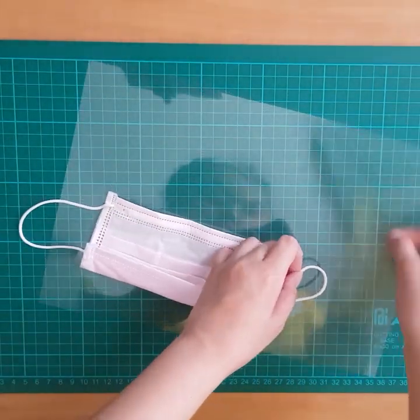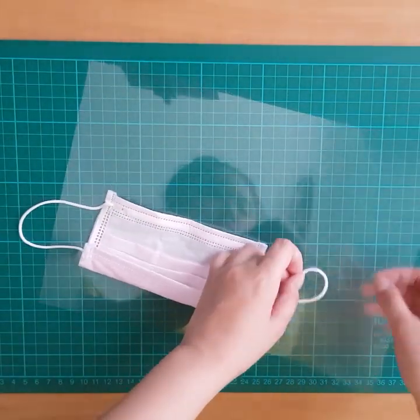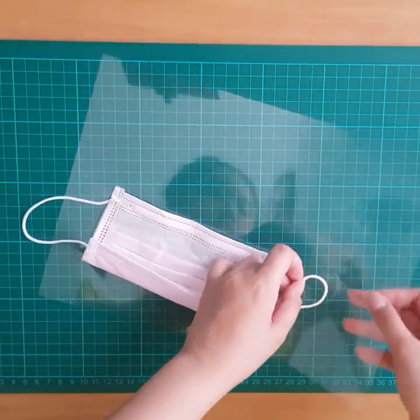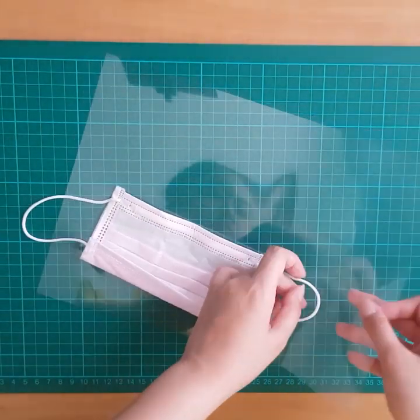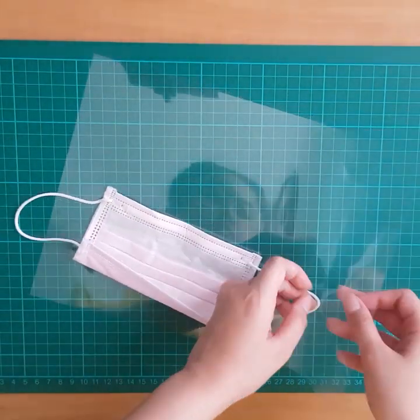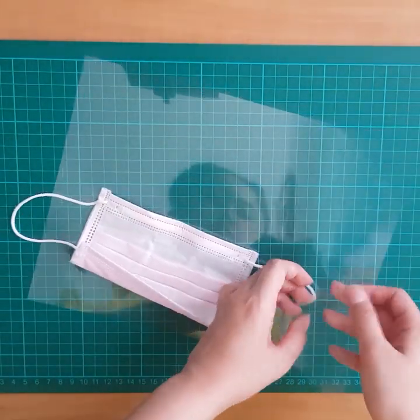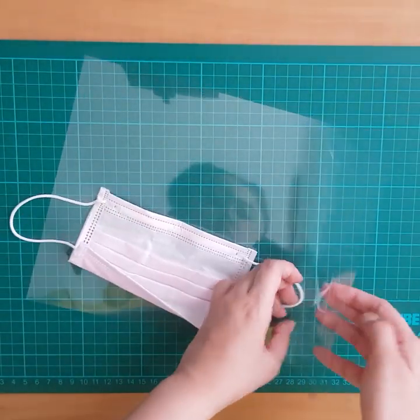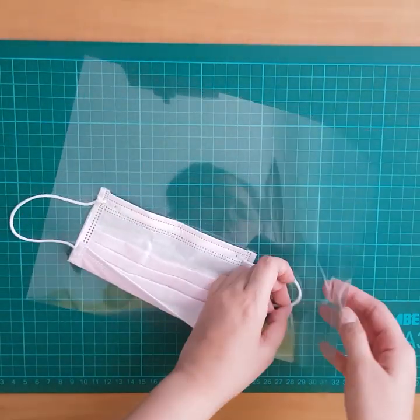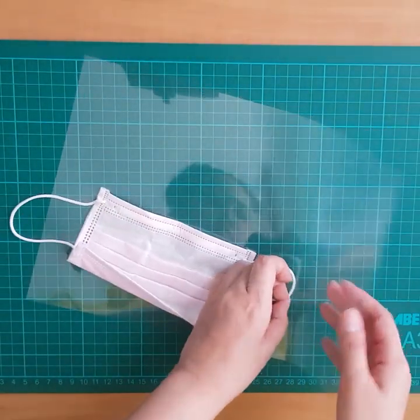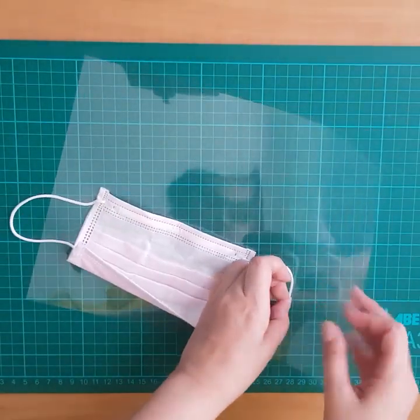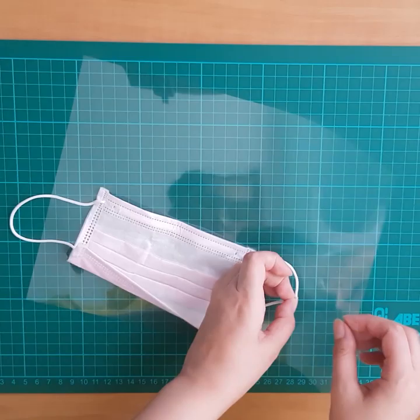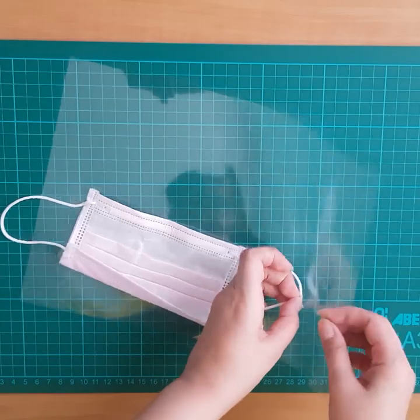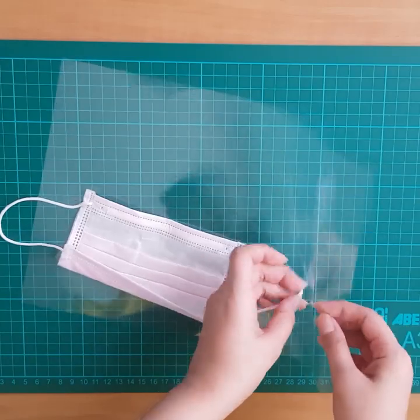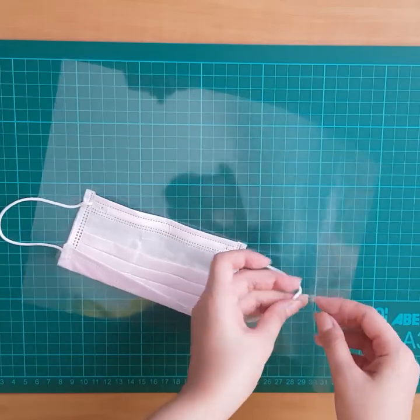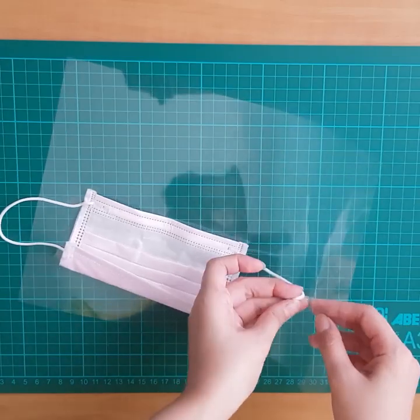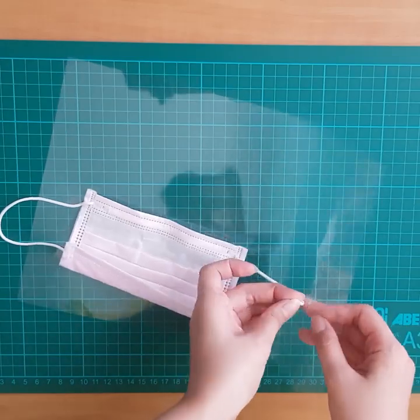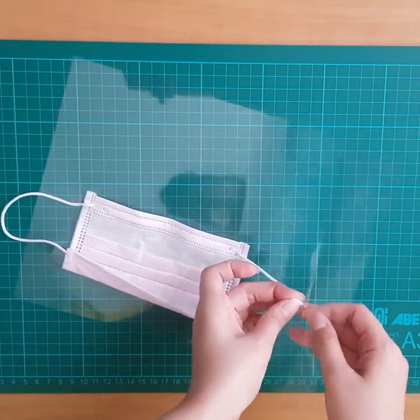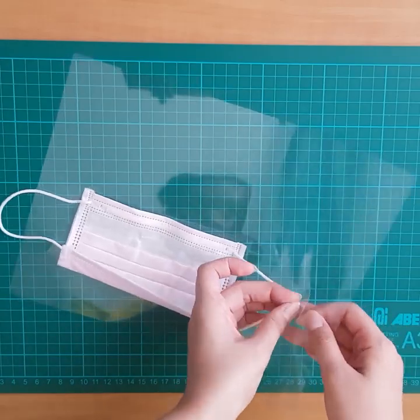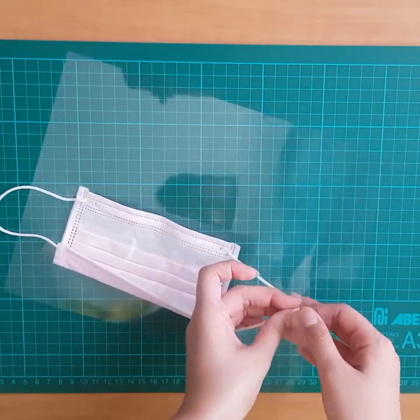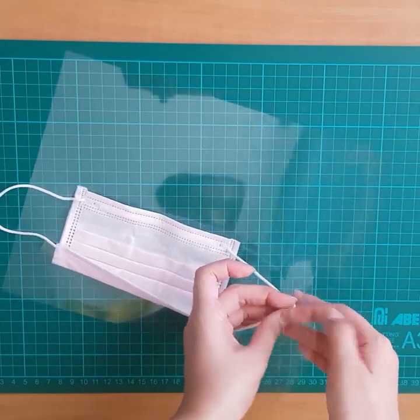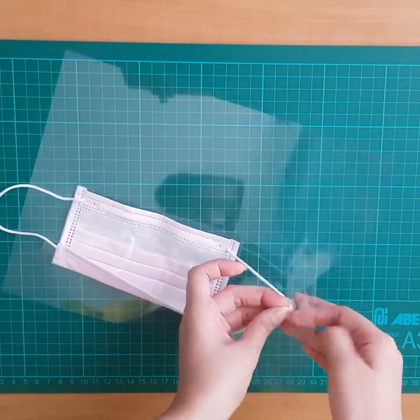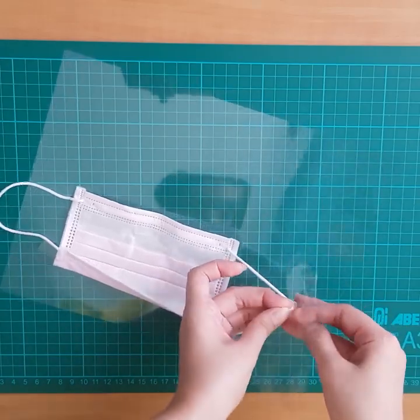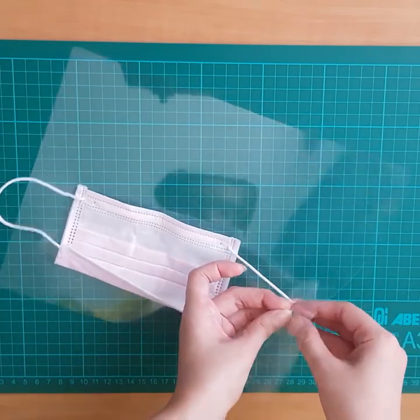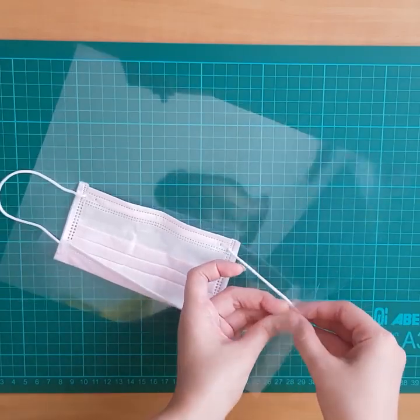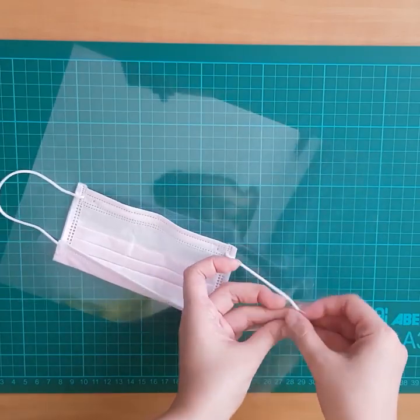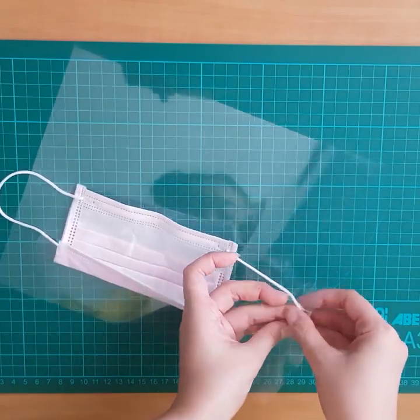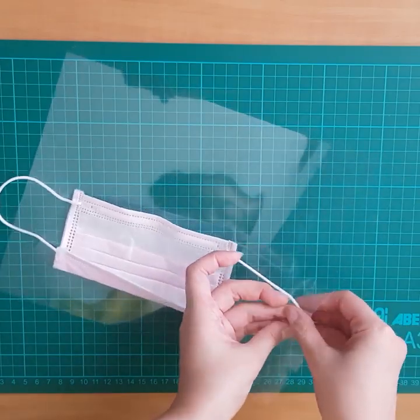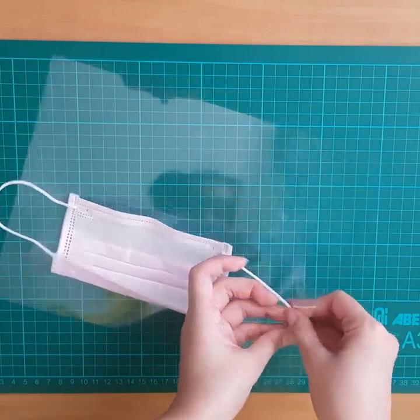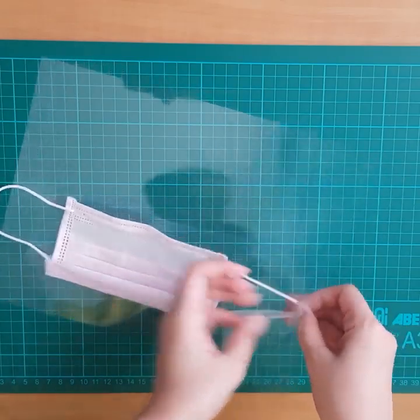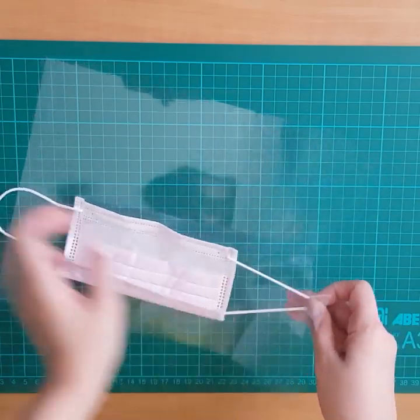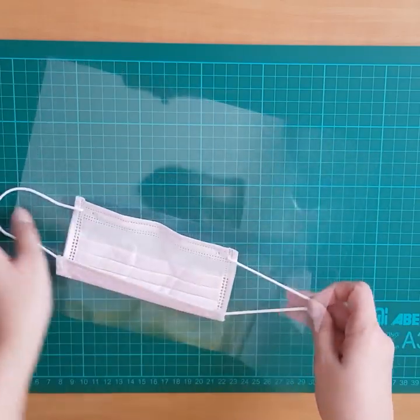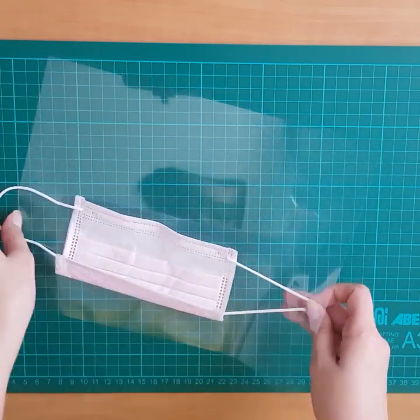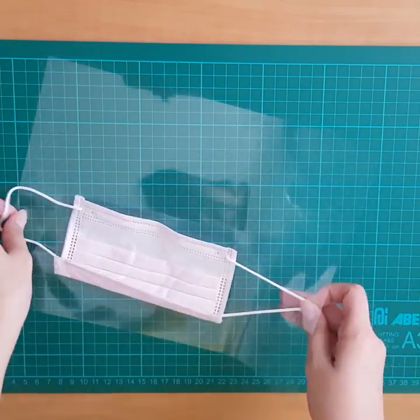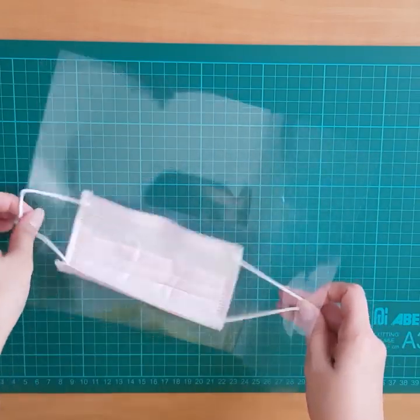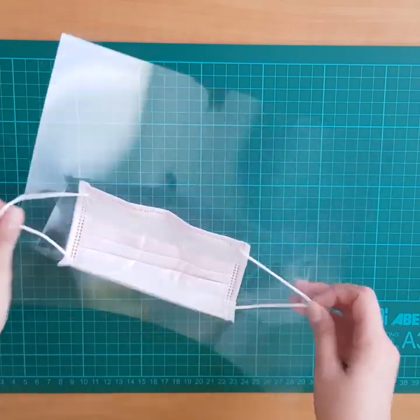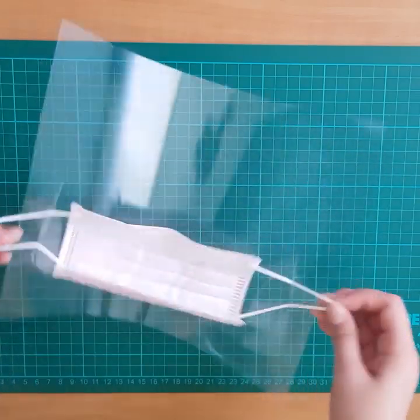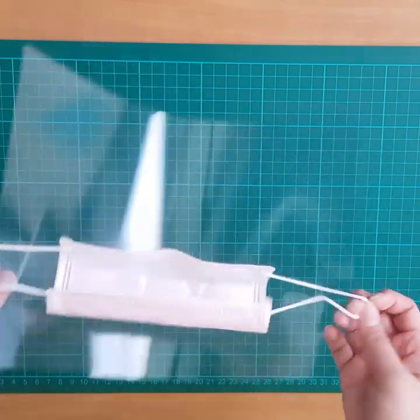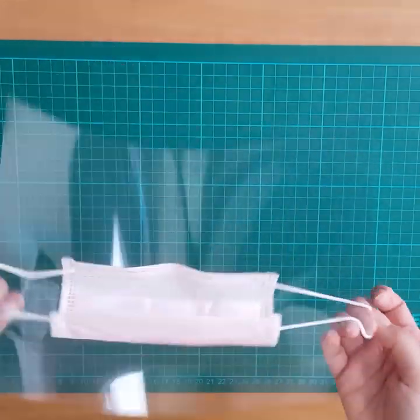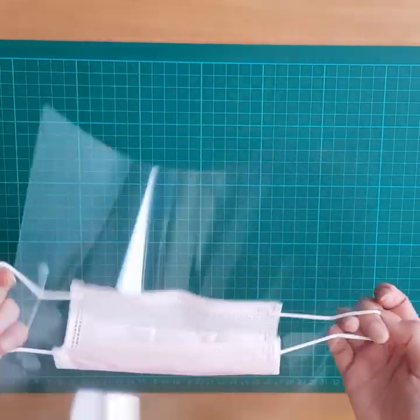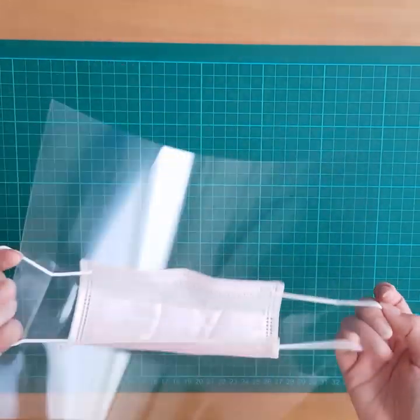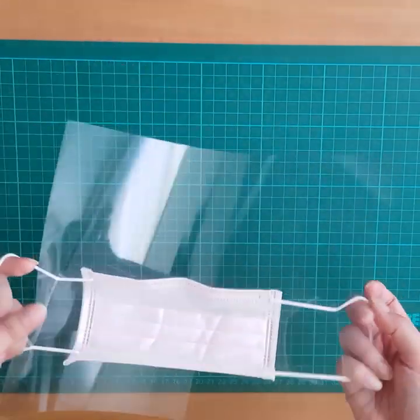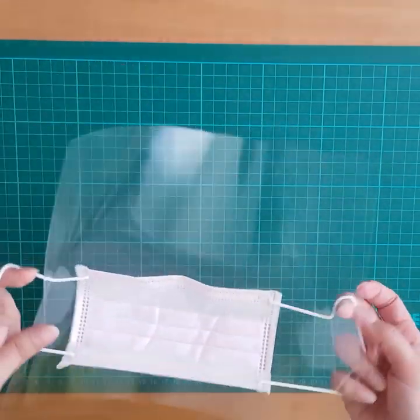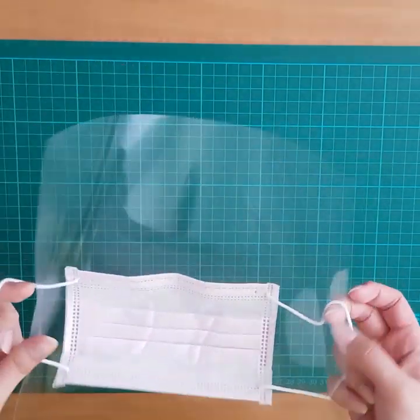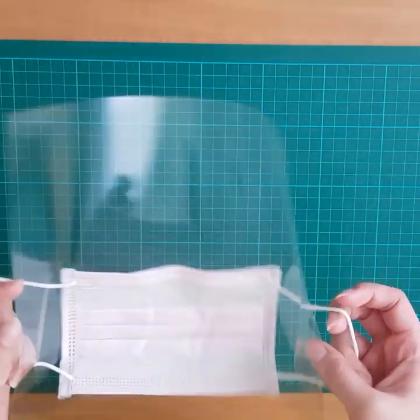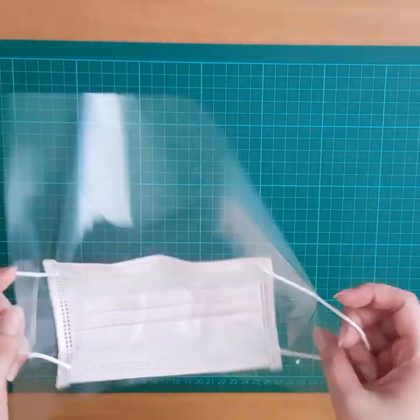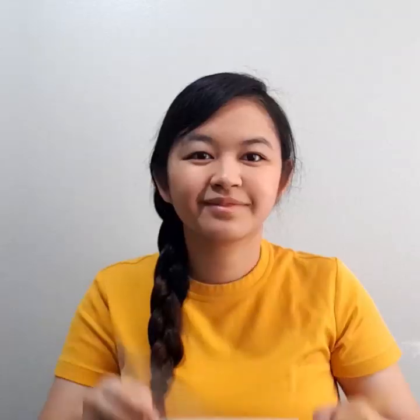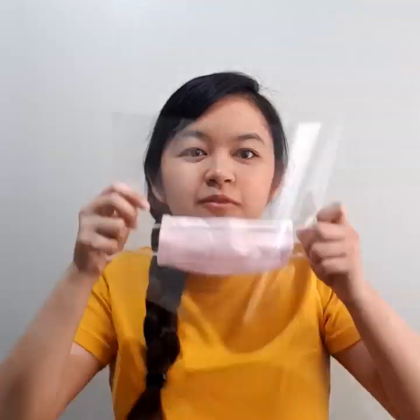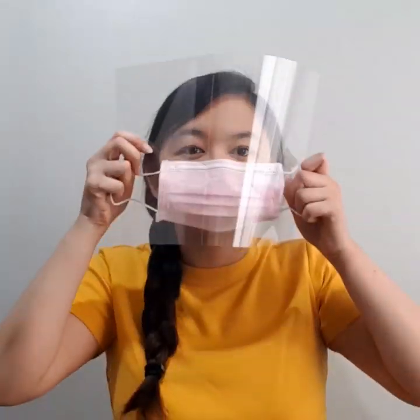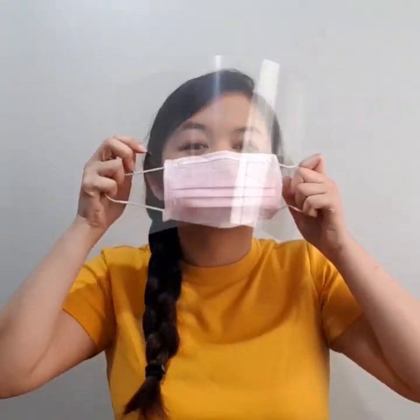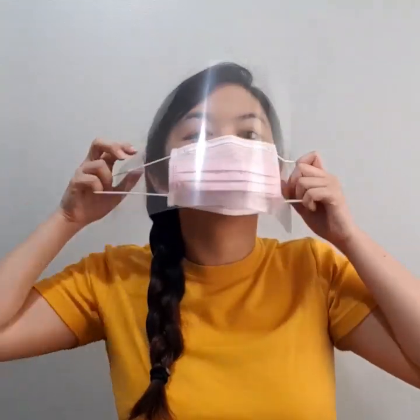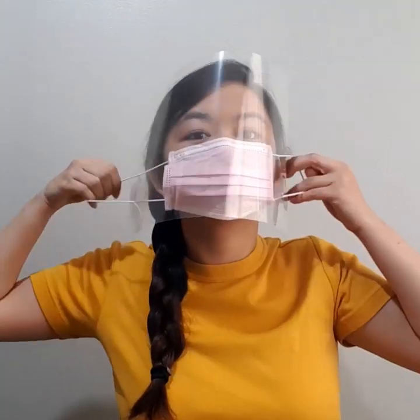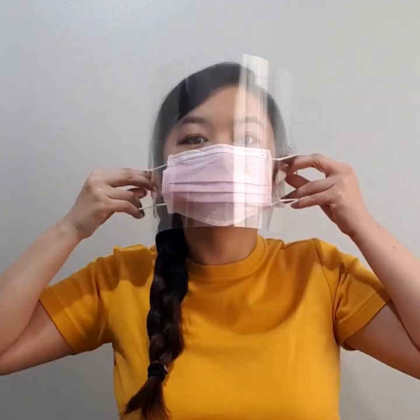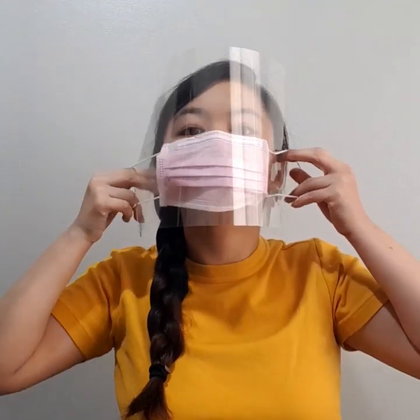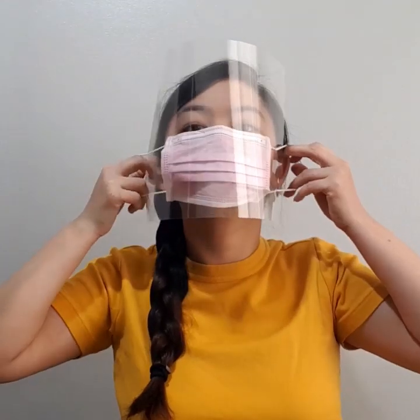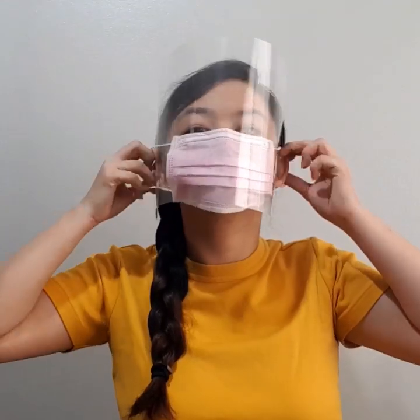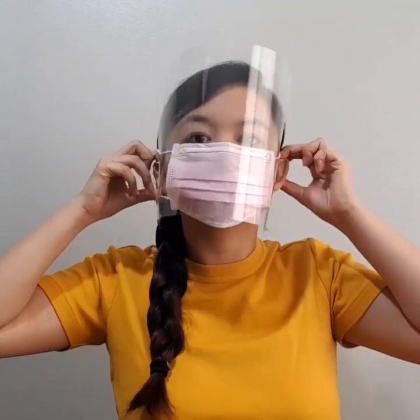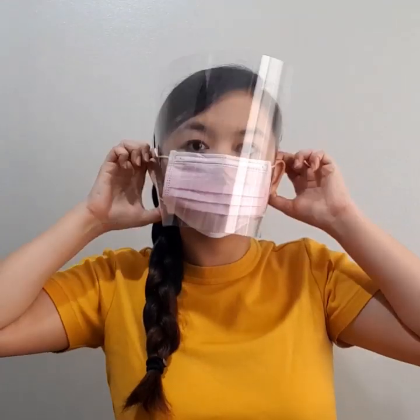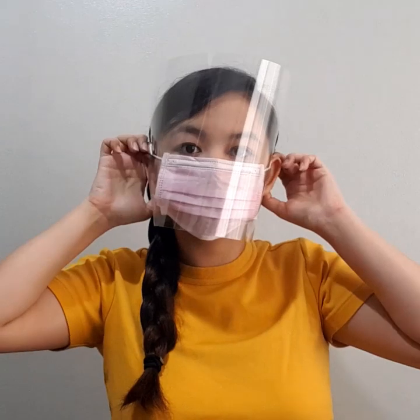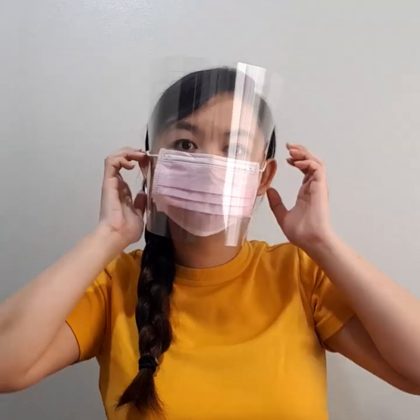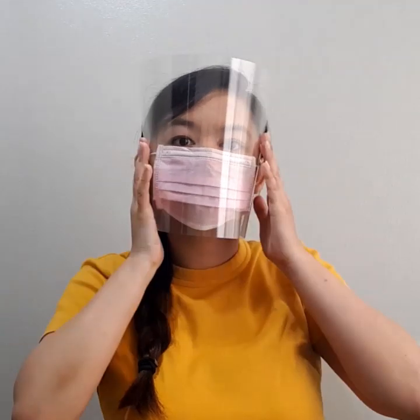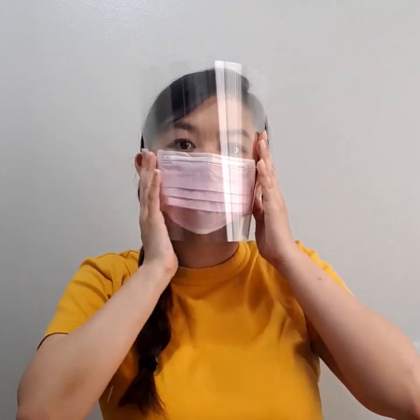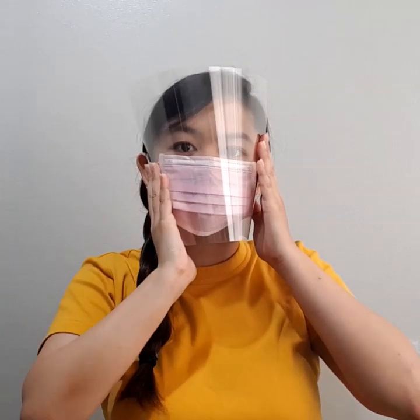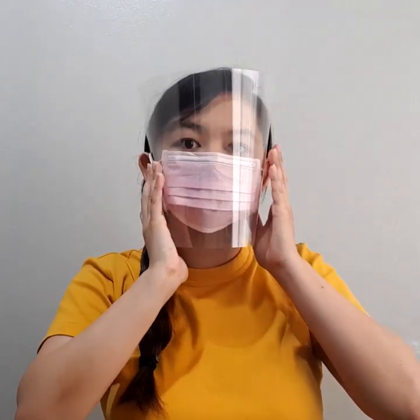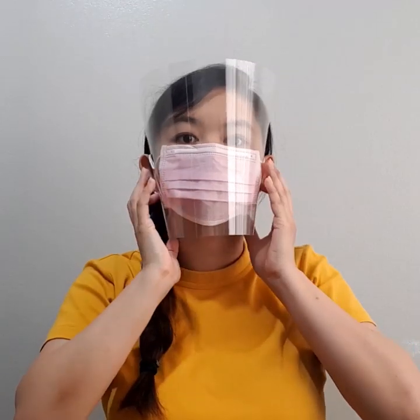outer side down. The mask is to be worn inside the plastic shield. Adjust it over your face and you're done.